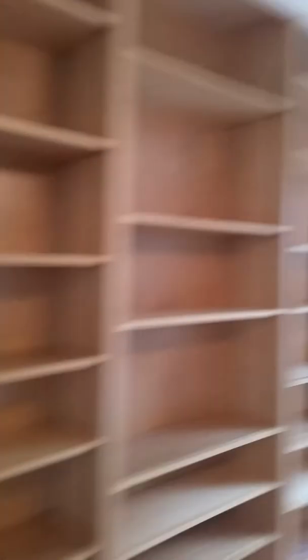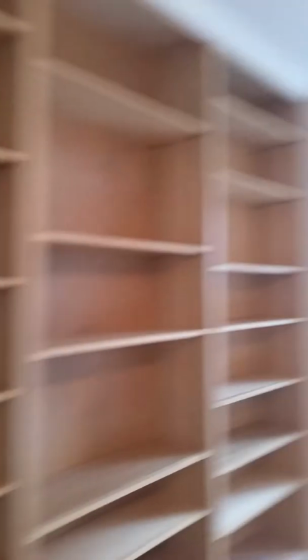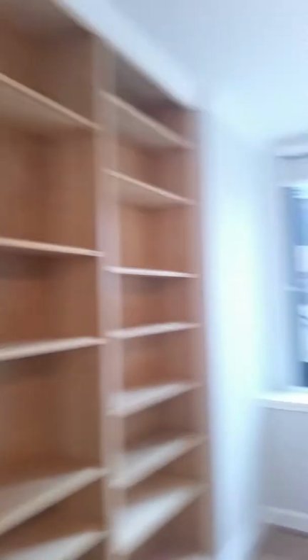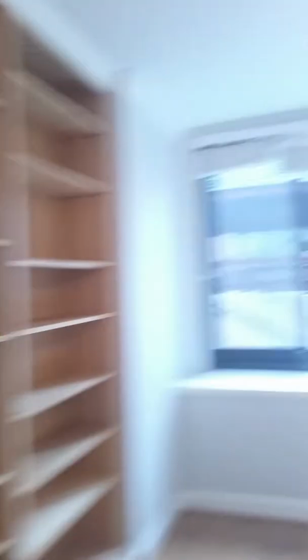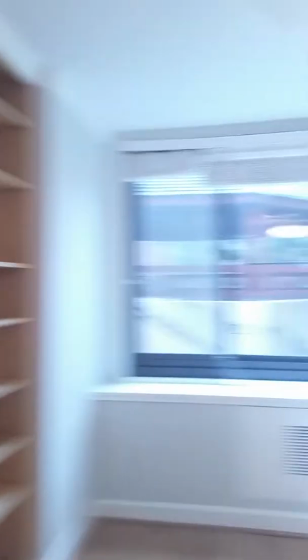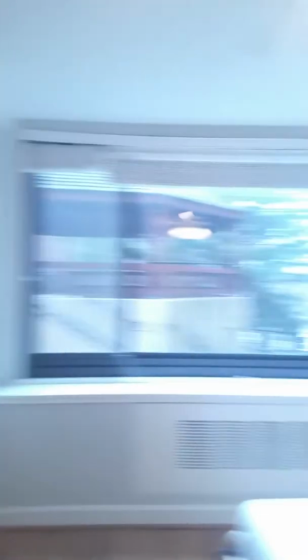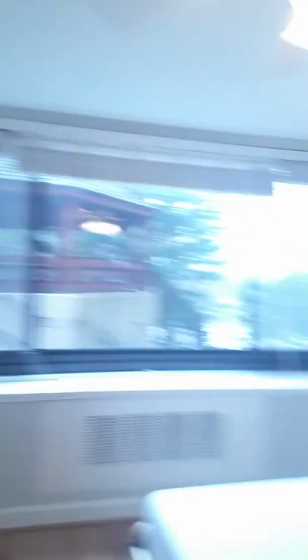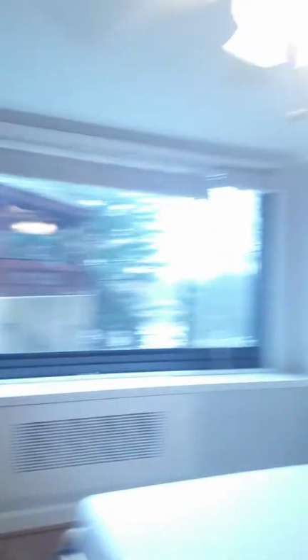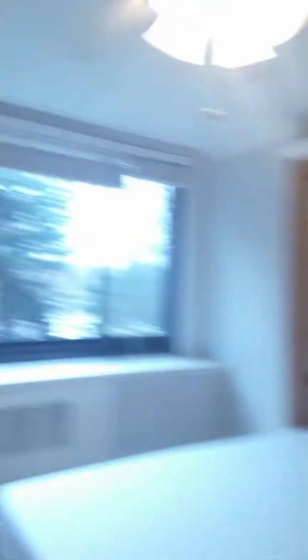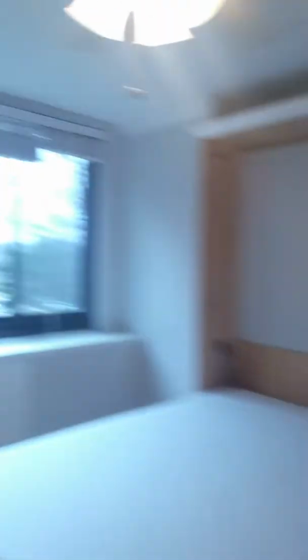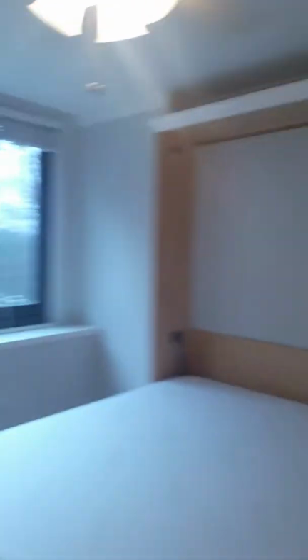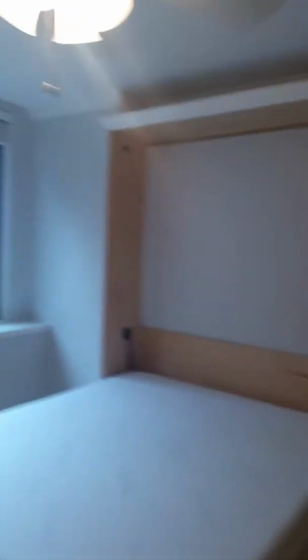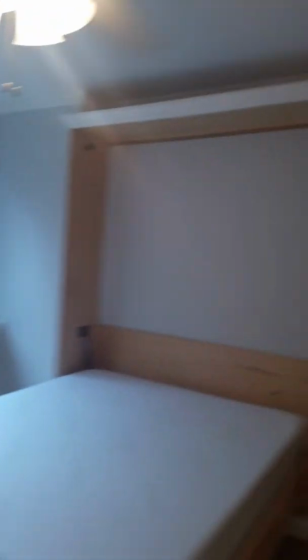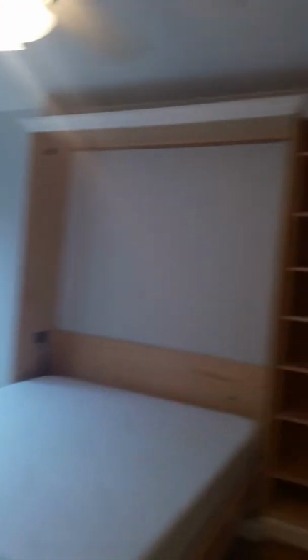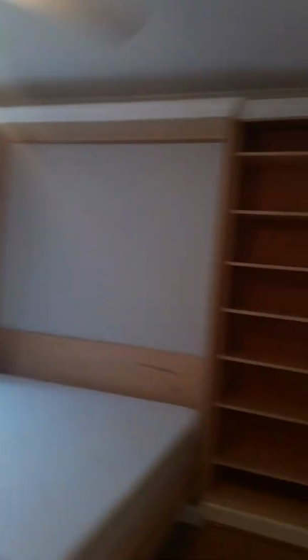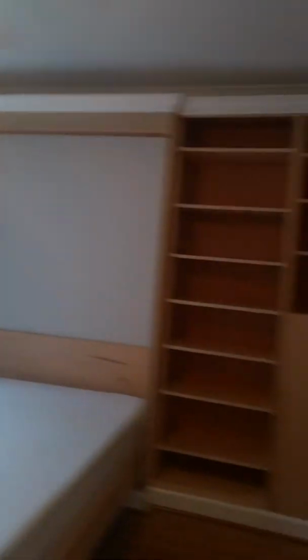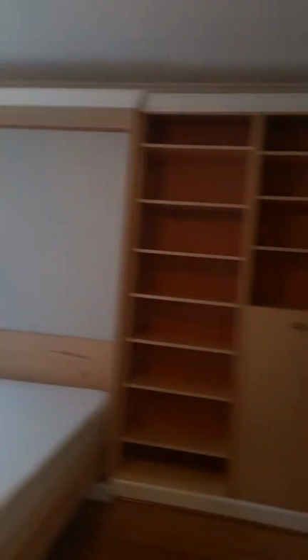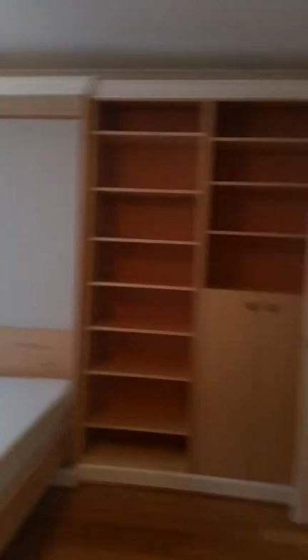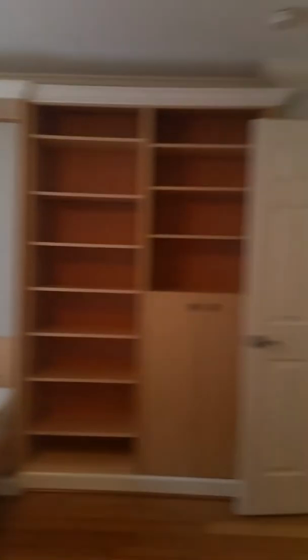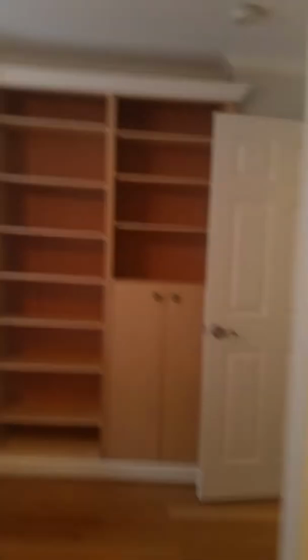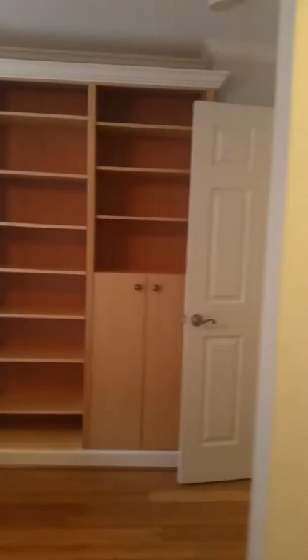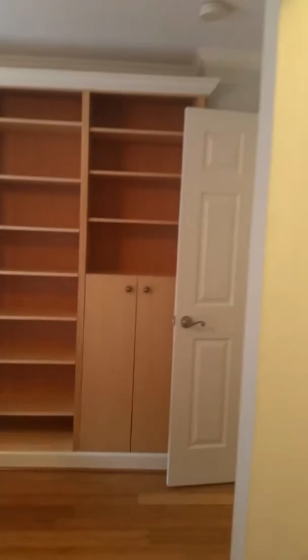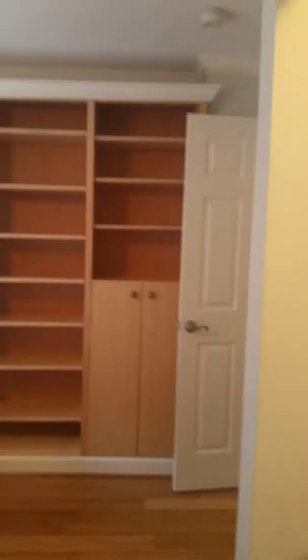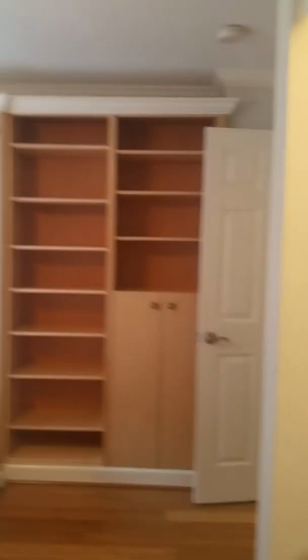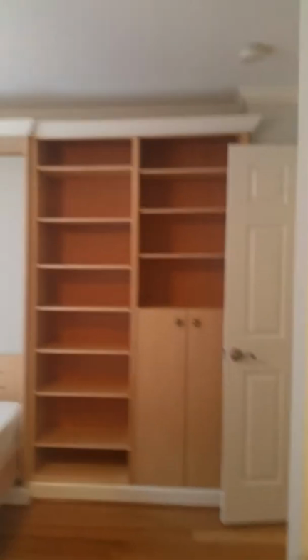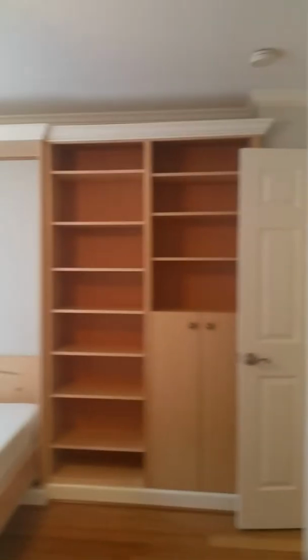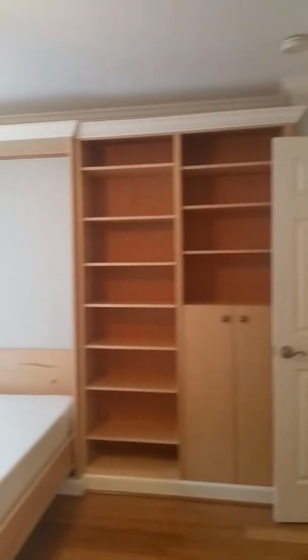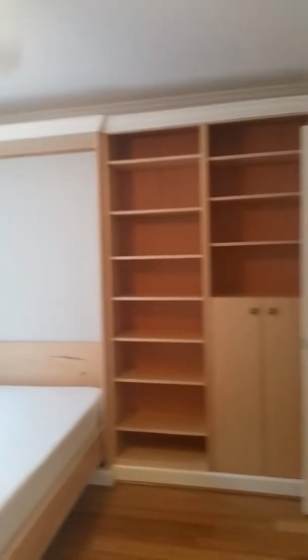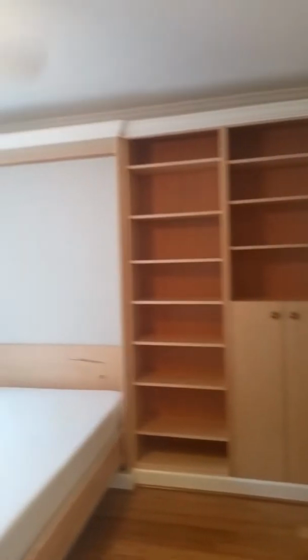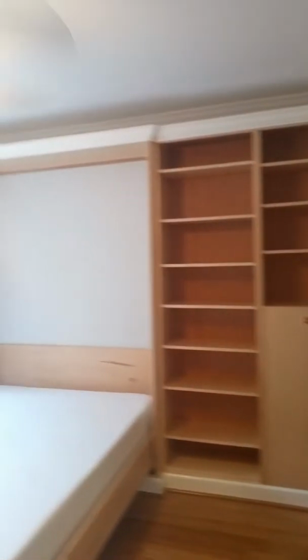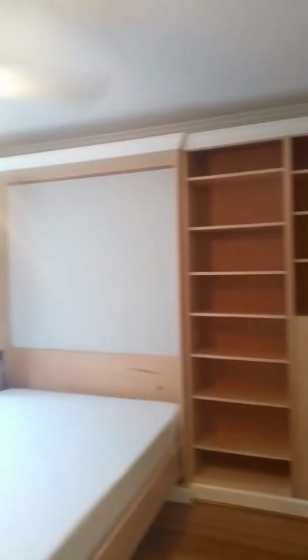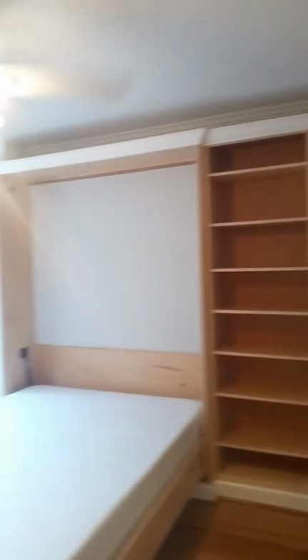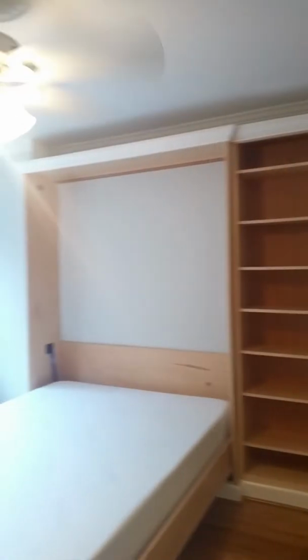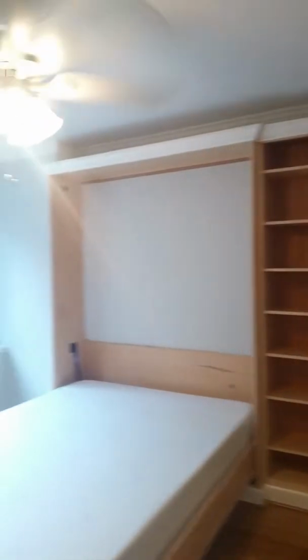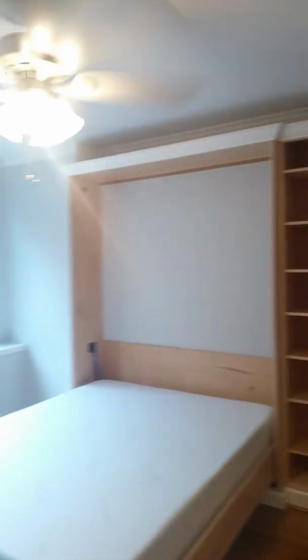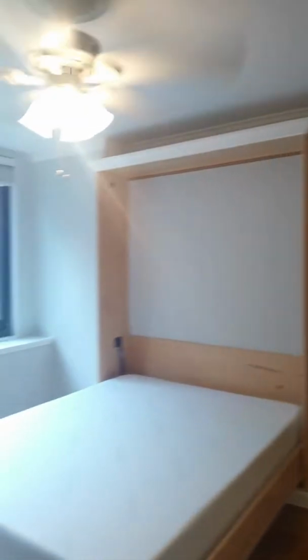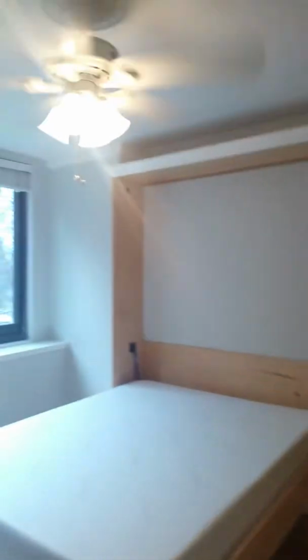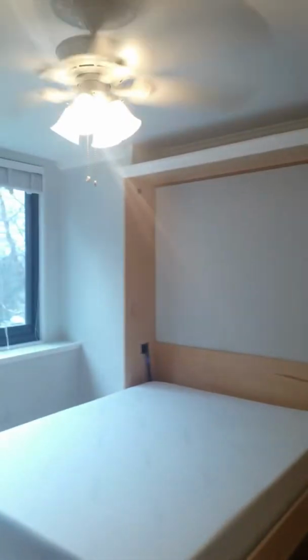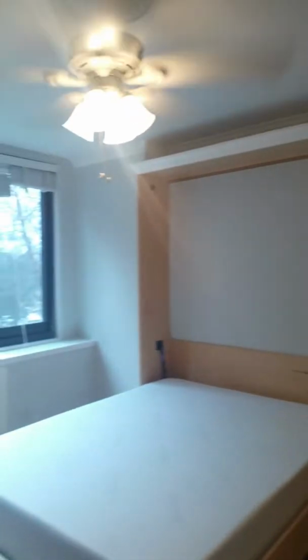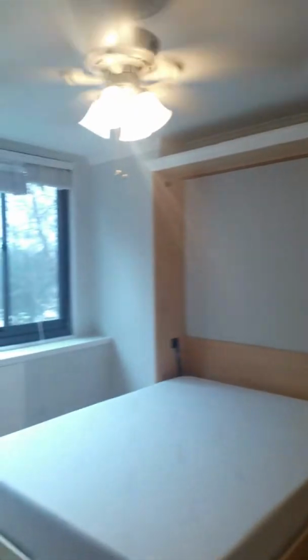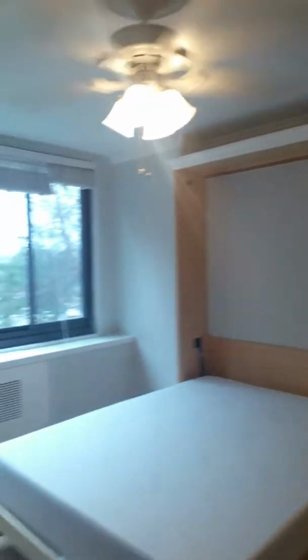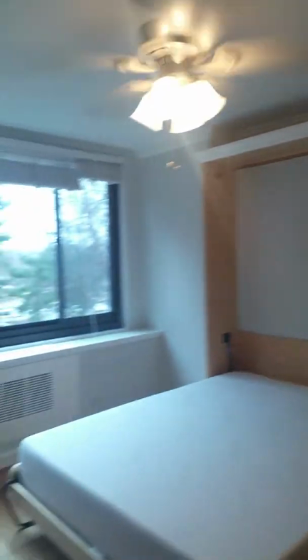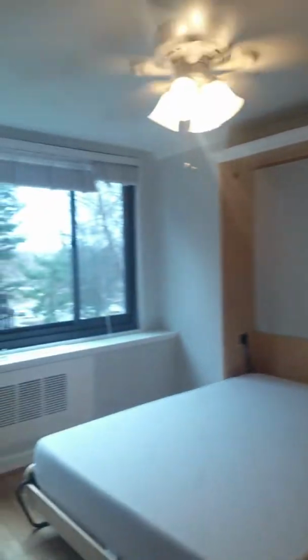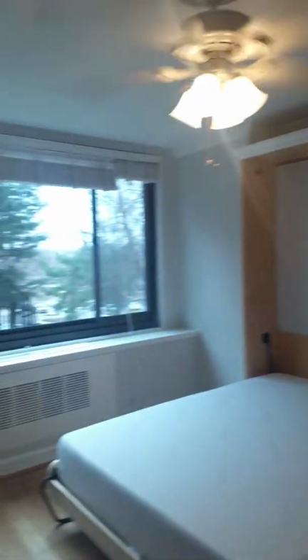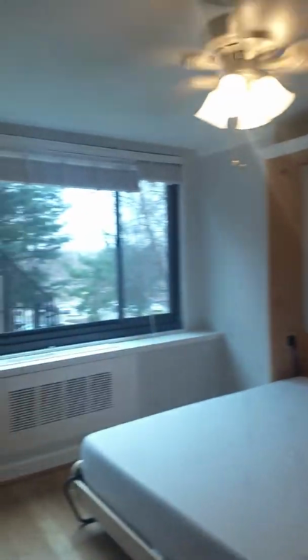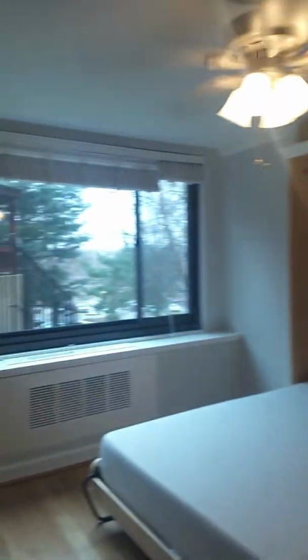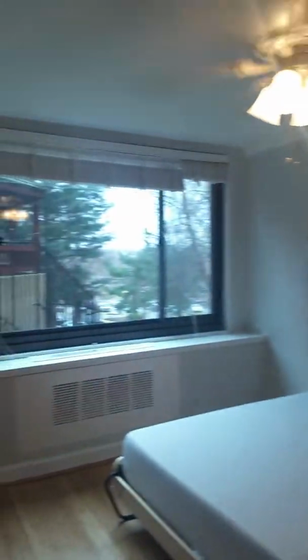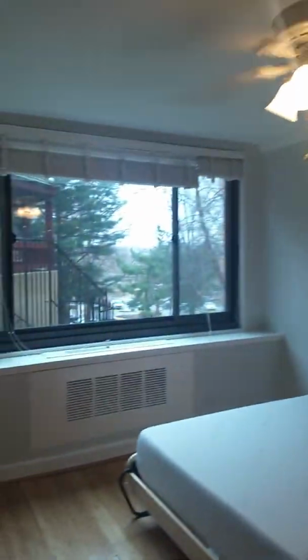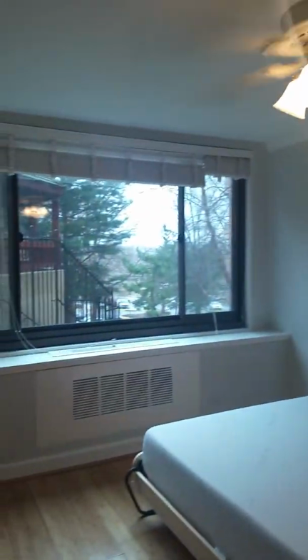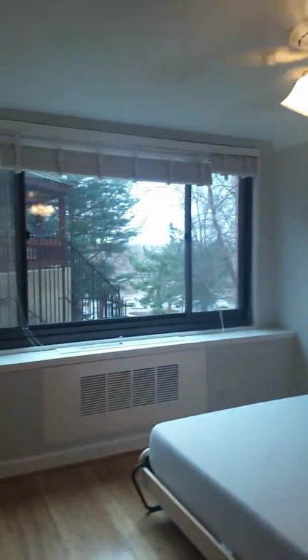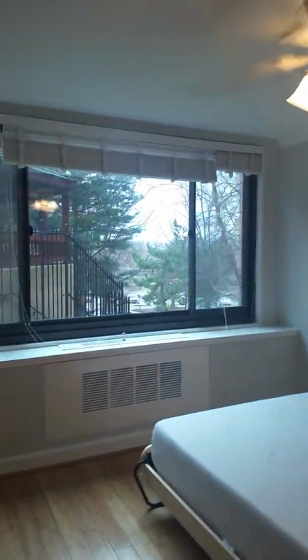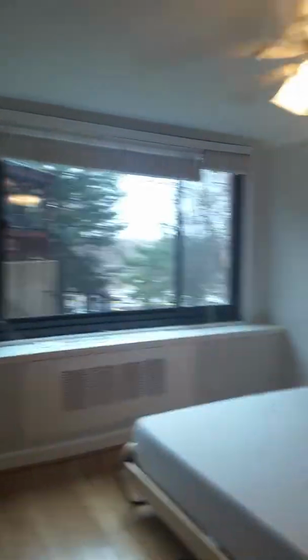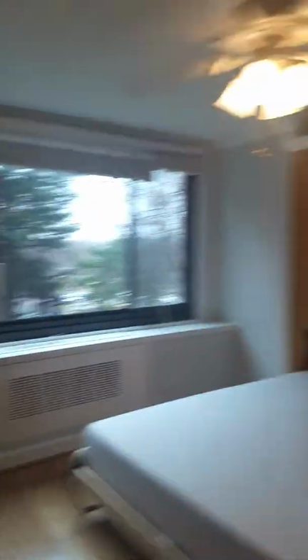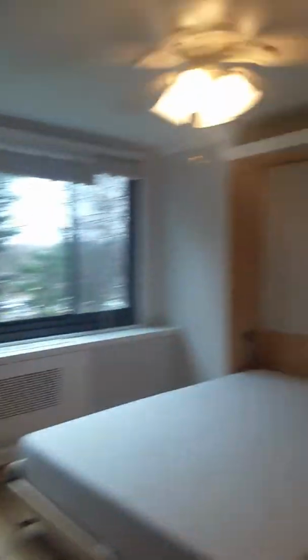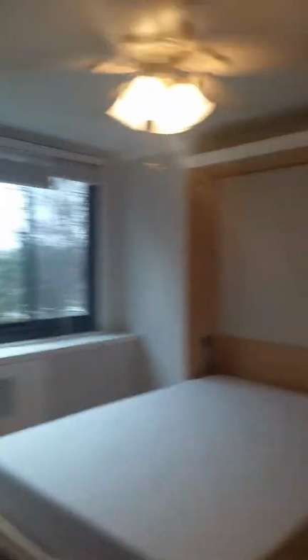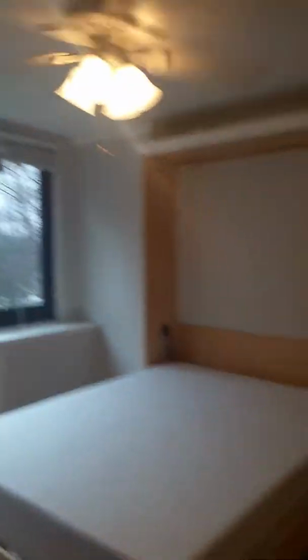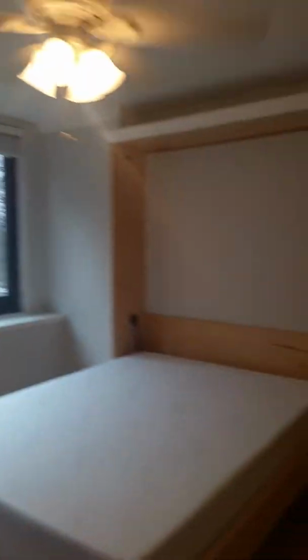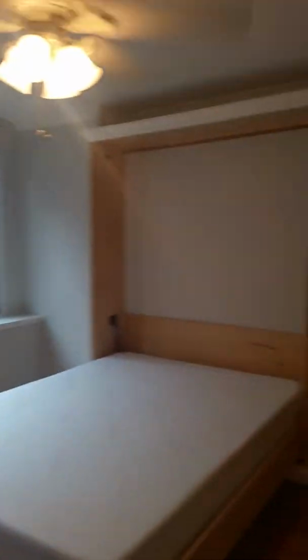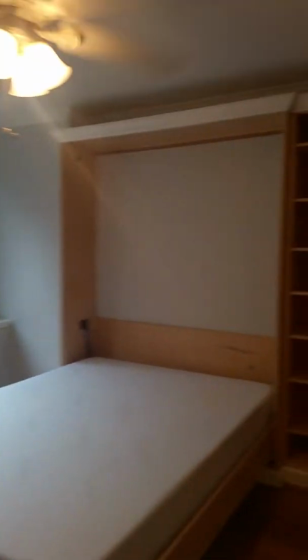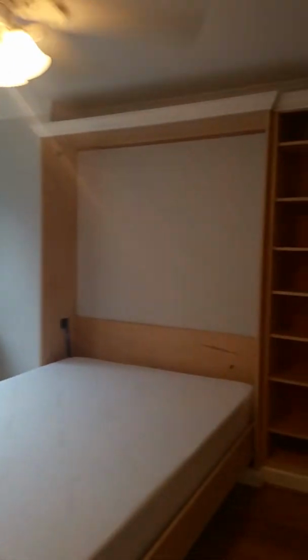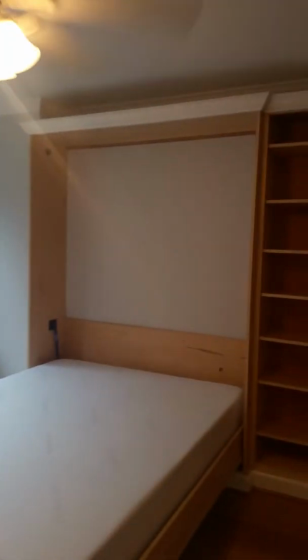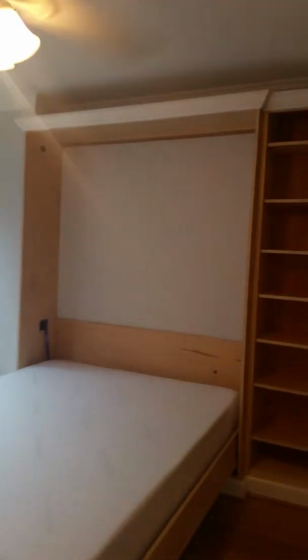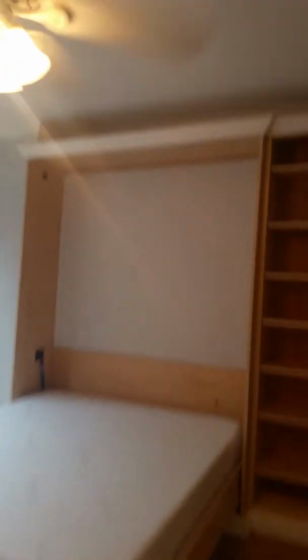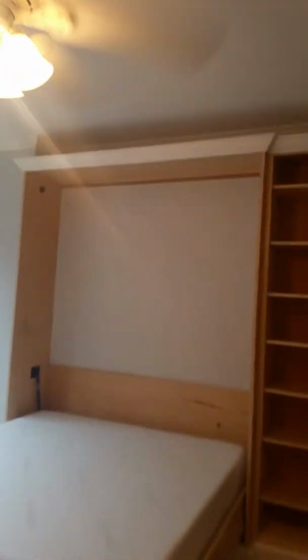This is a murphy bed. I will fold it up in a moment, but it's easy — it comes up and down very, very smoothly.